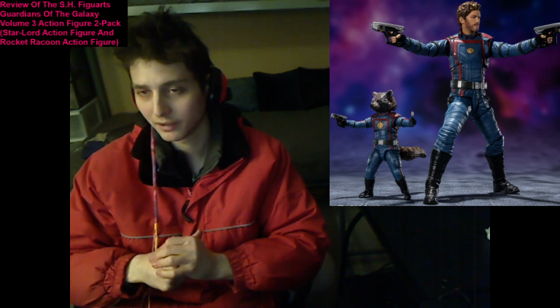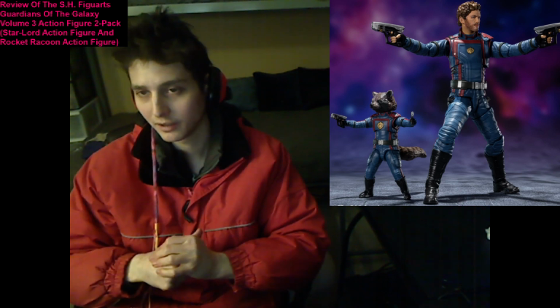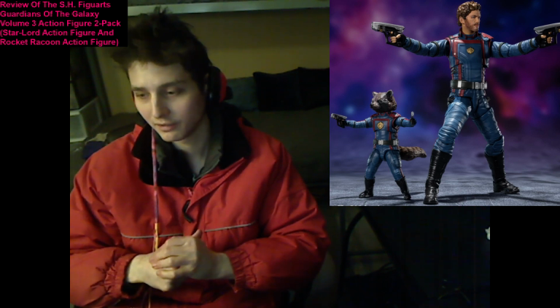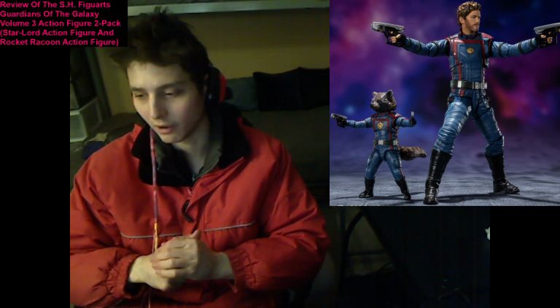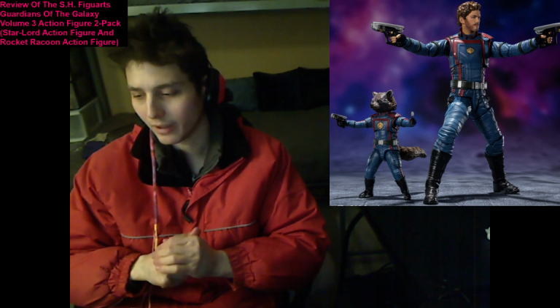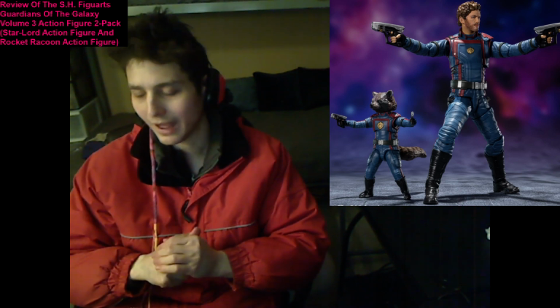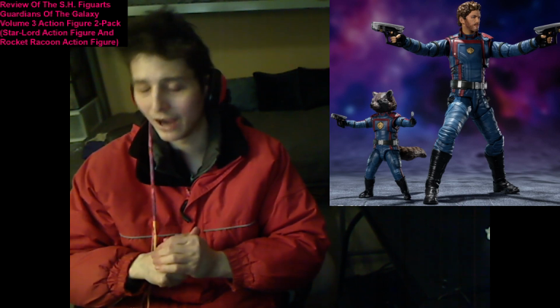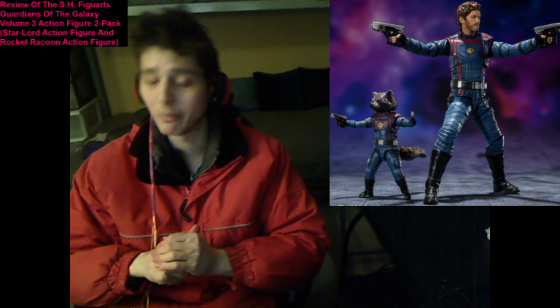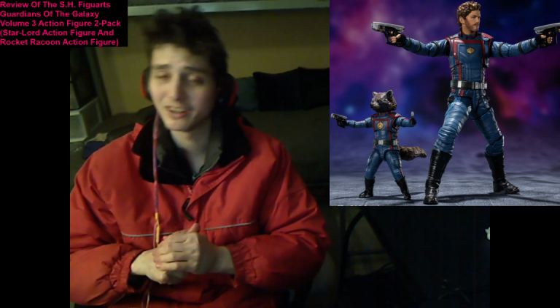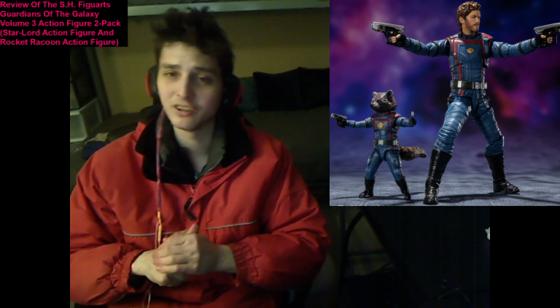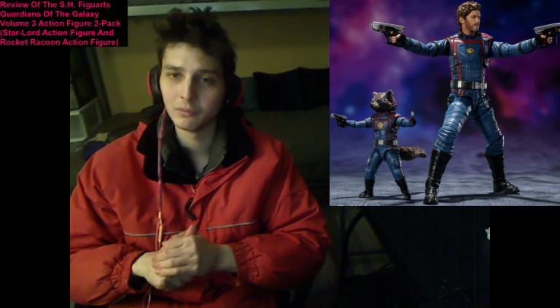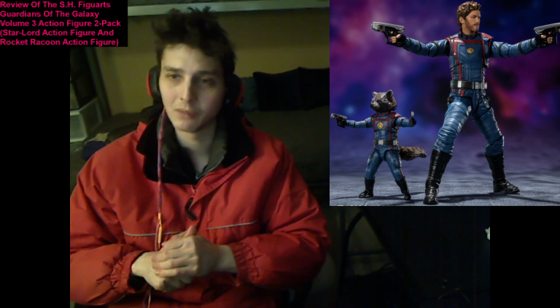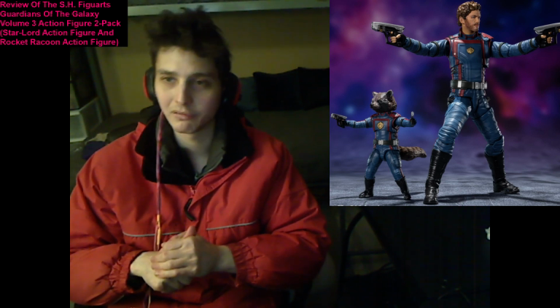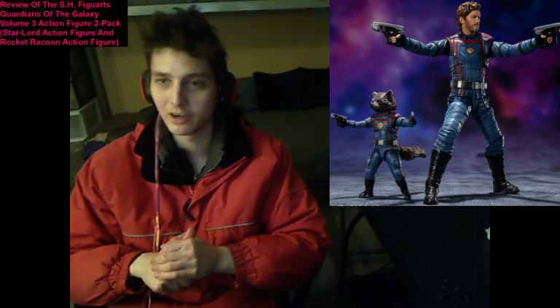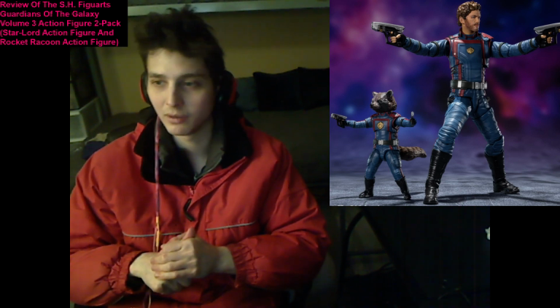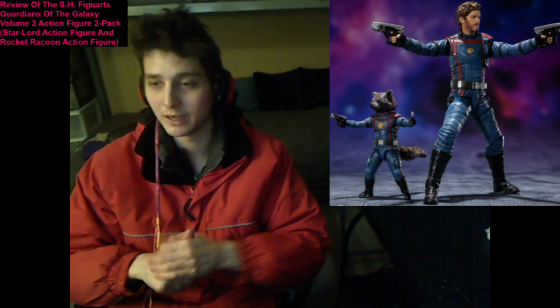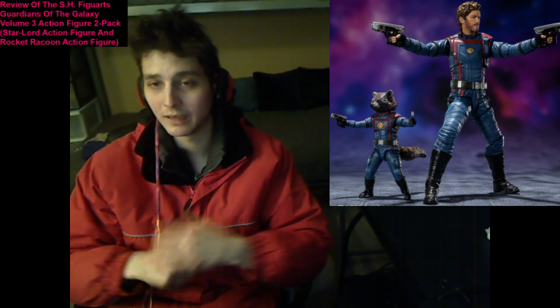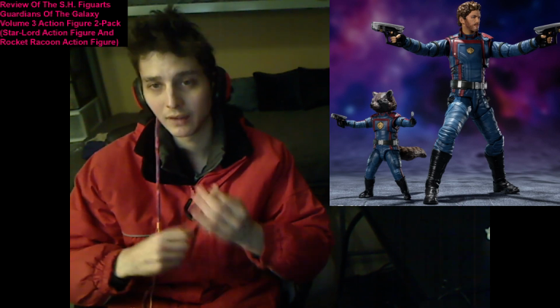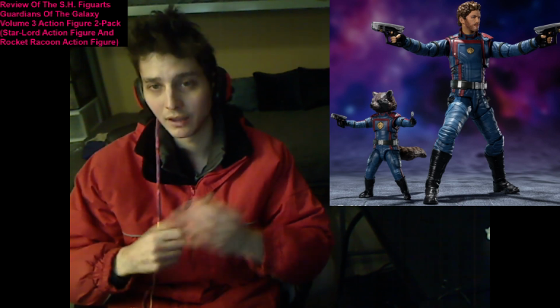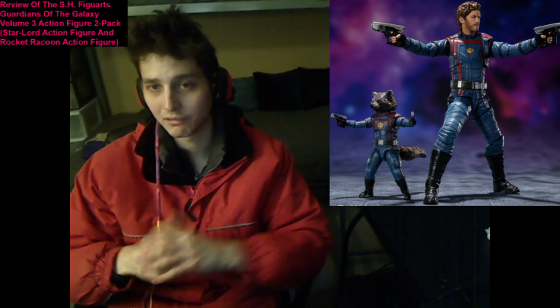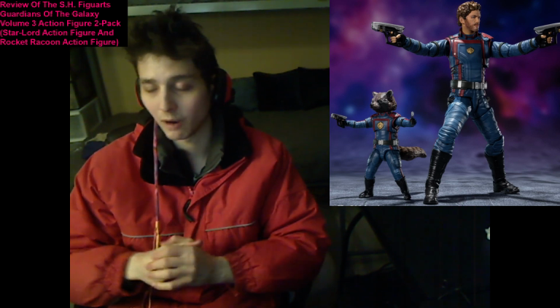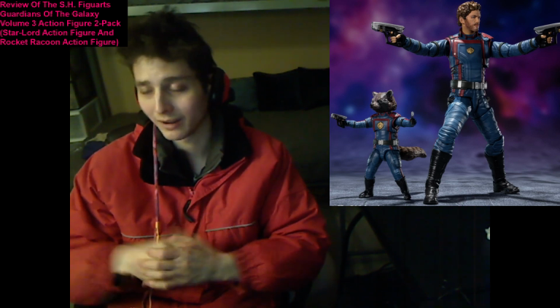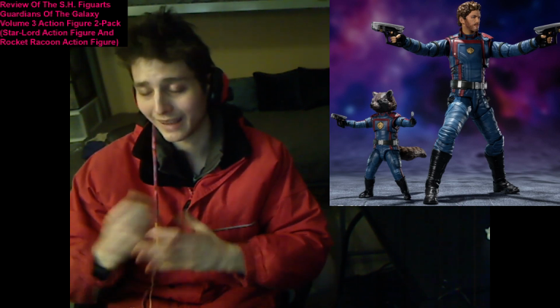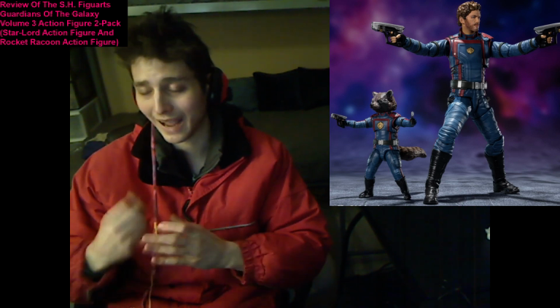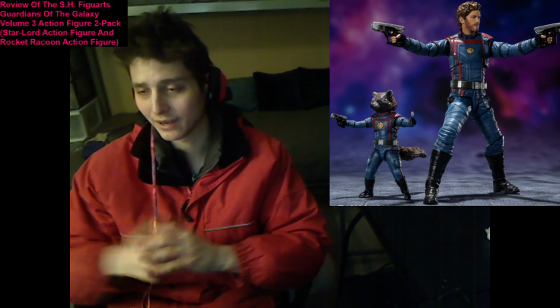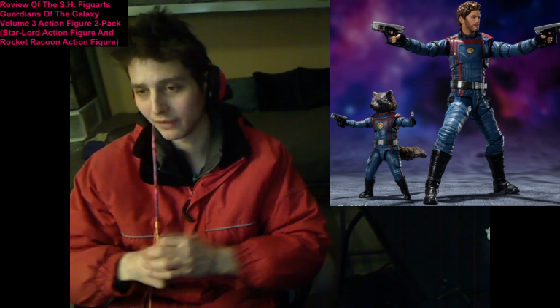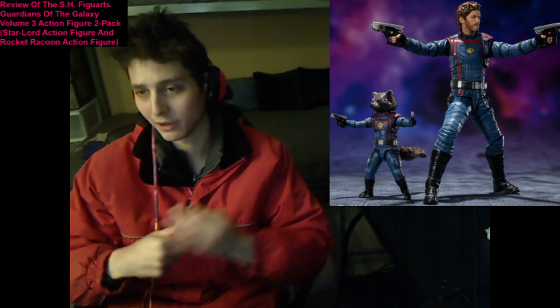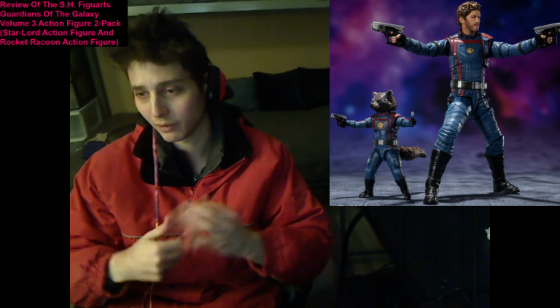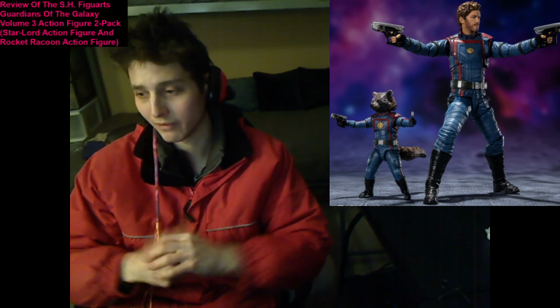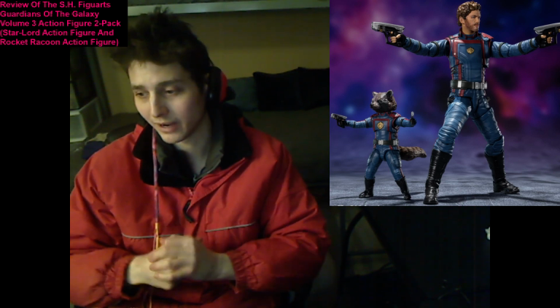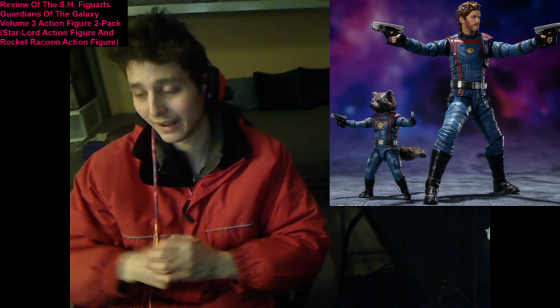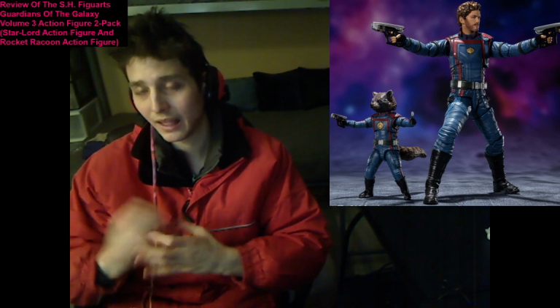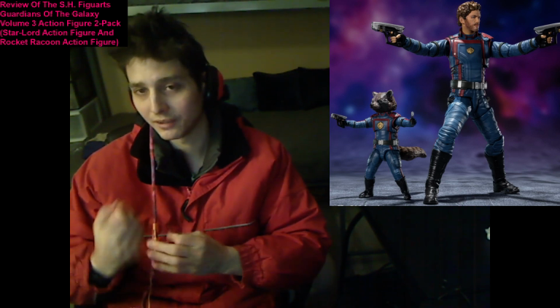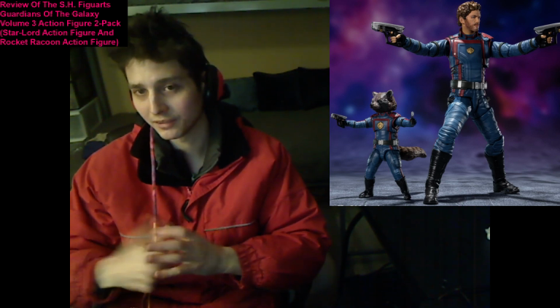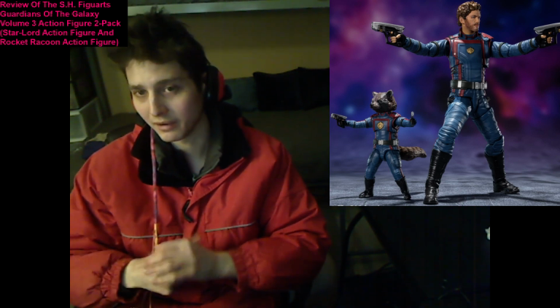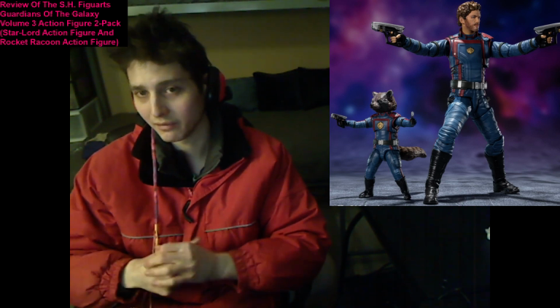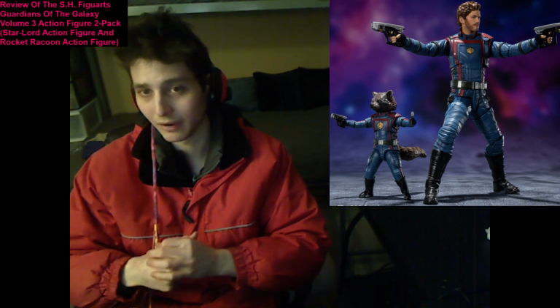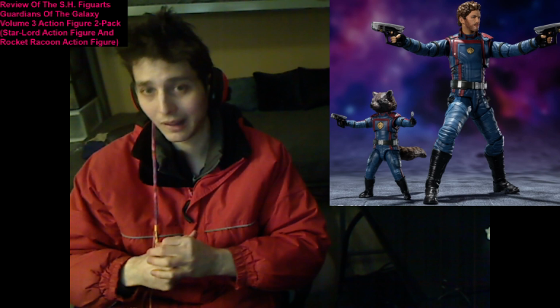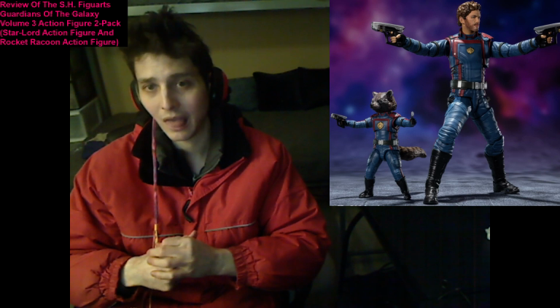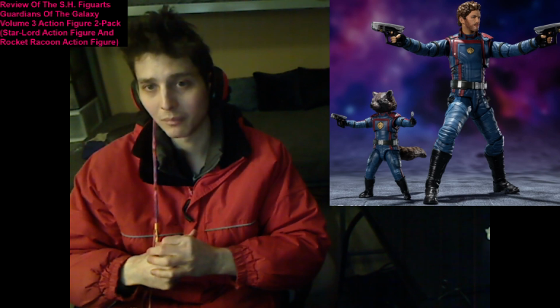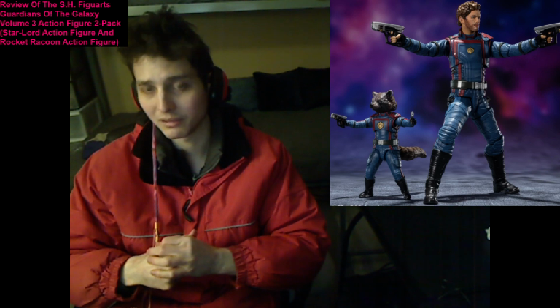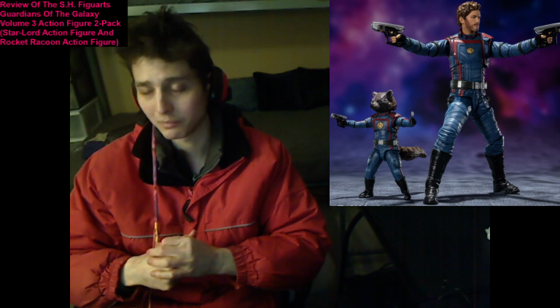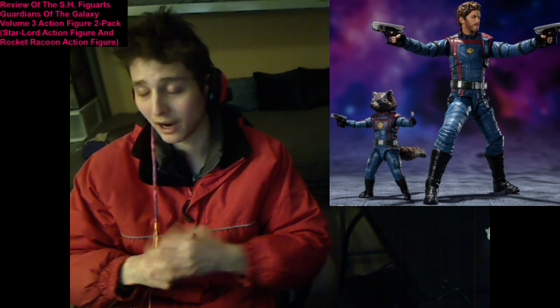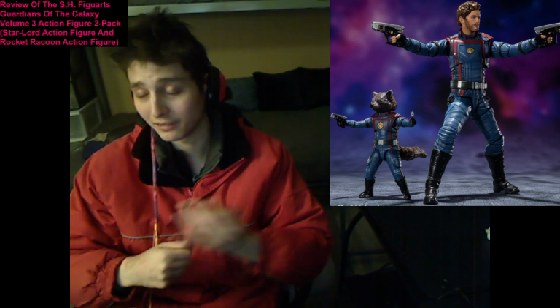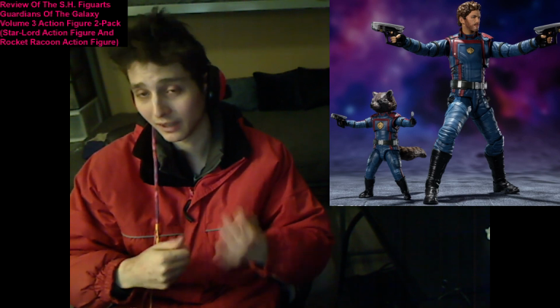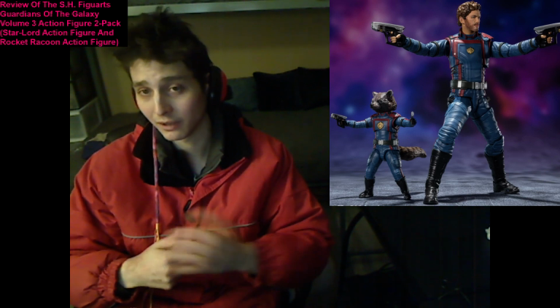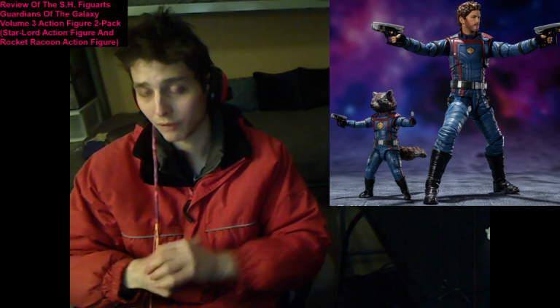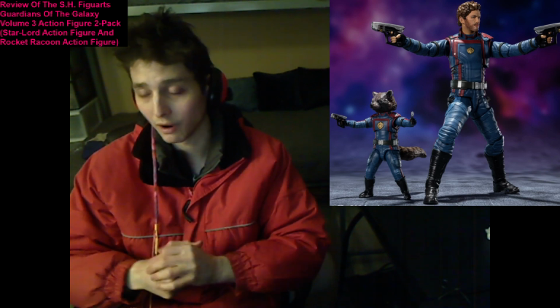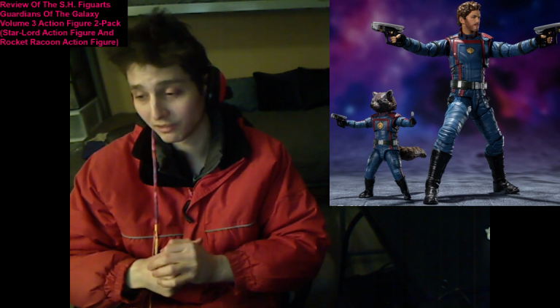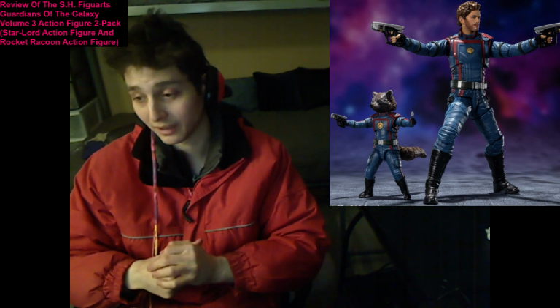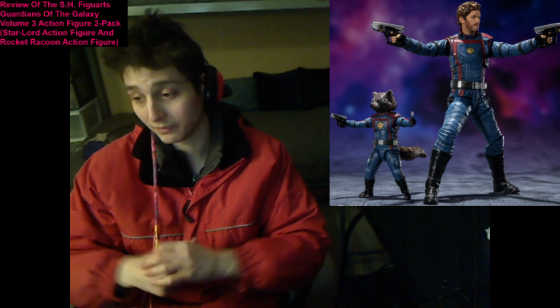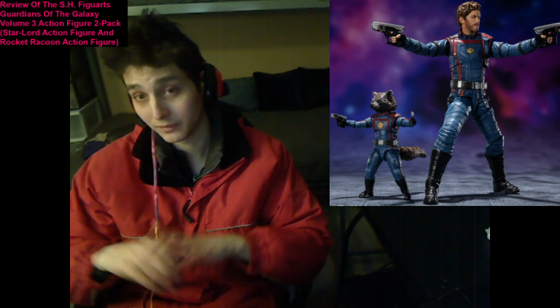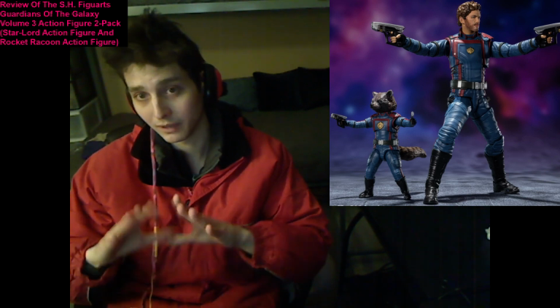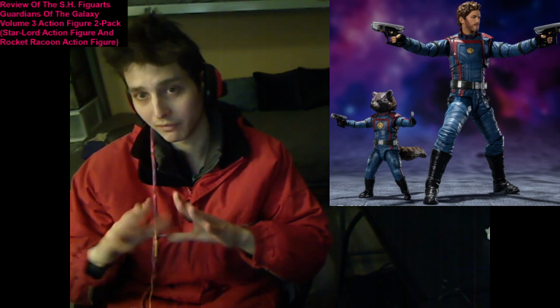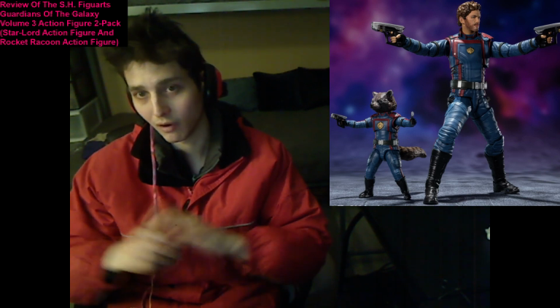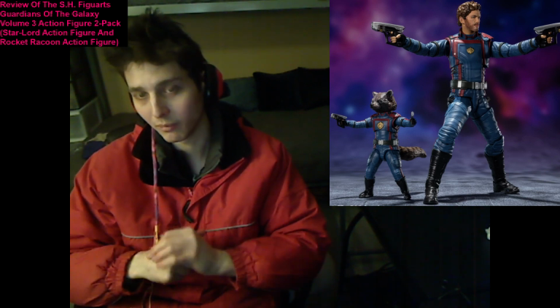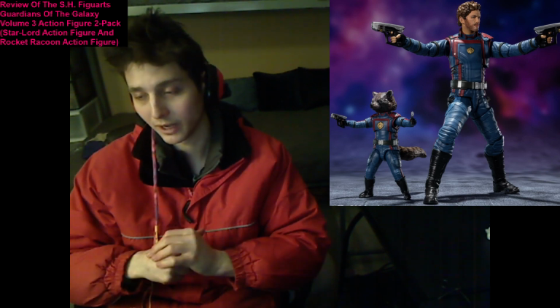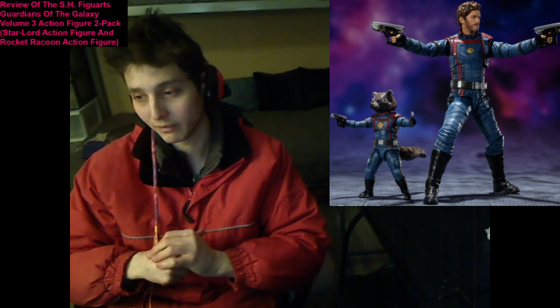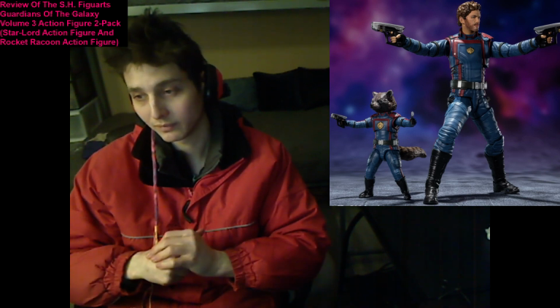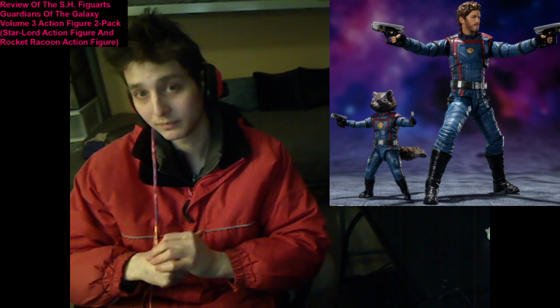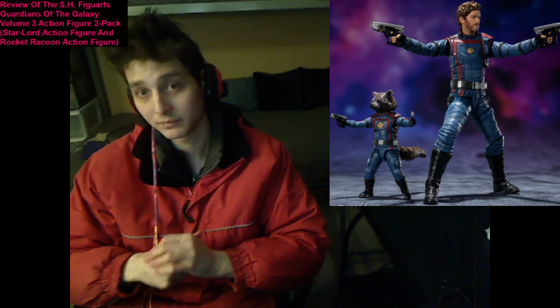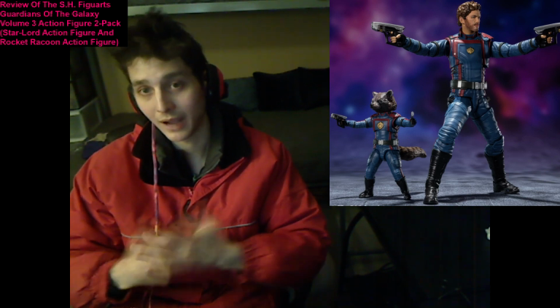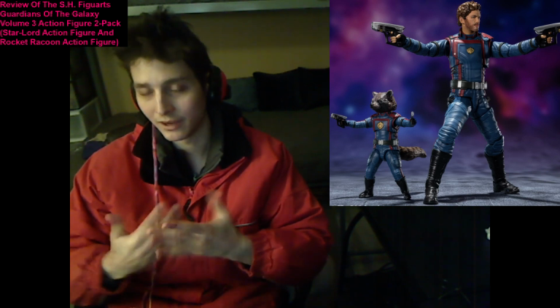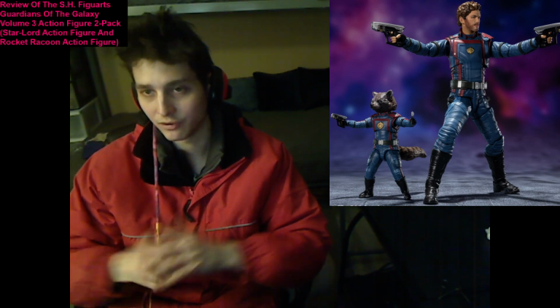So I hope that you deem this video to be enthralling, captivating, riveting, insightful, mesmerizing, engrossing, informative, and intriguing.